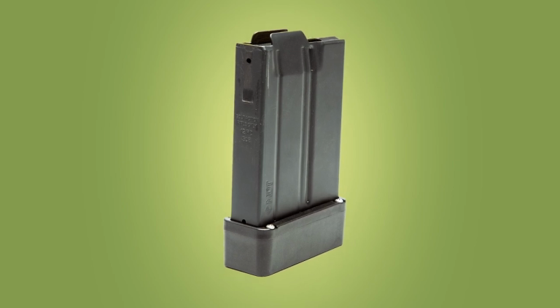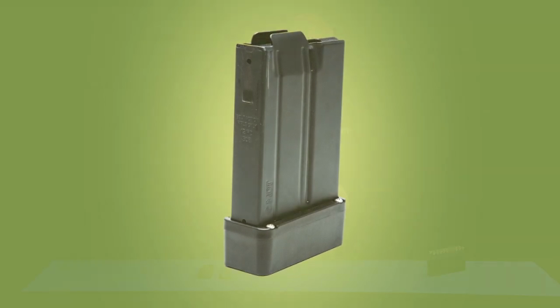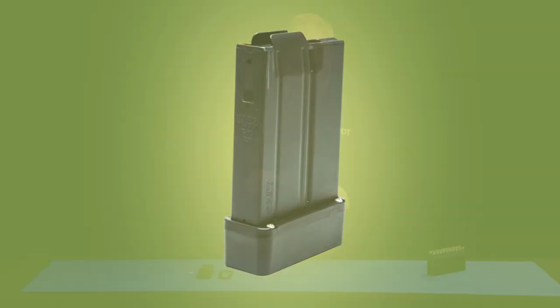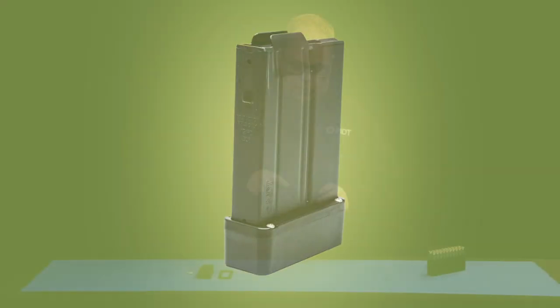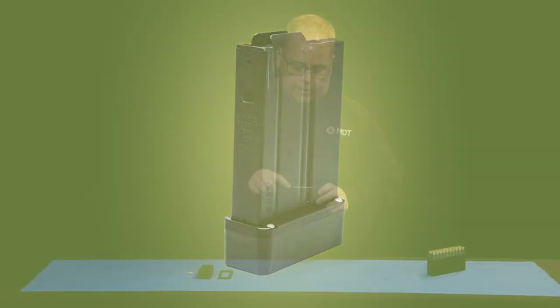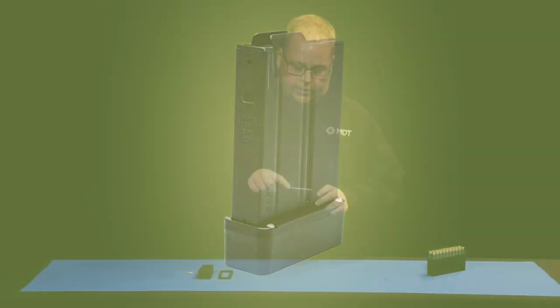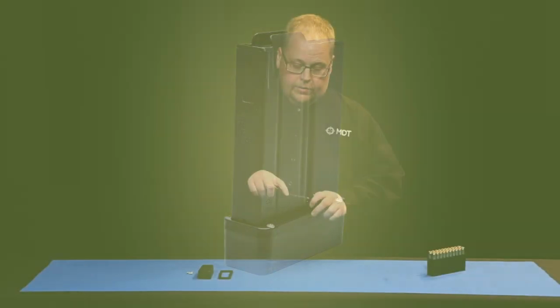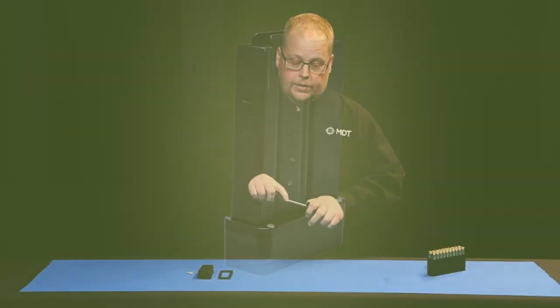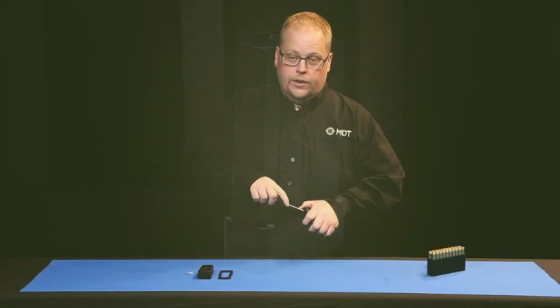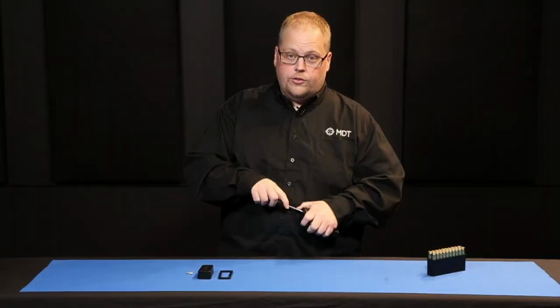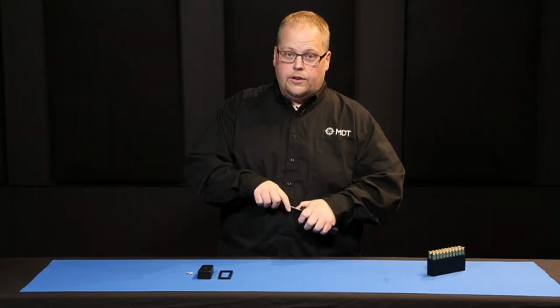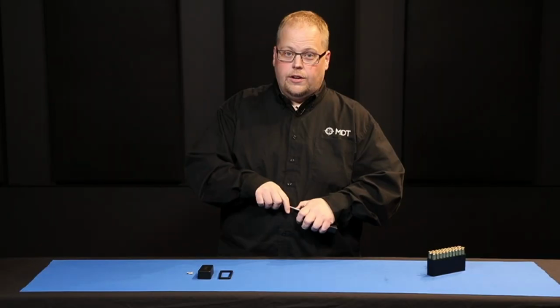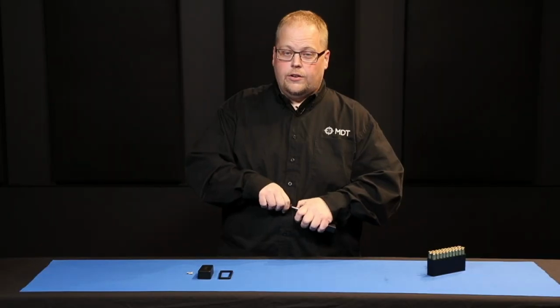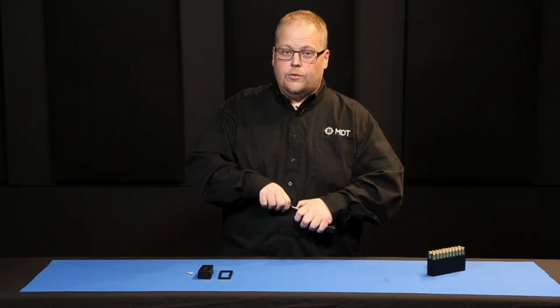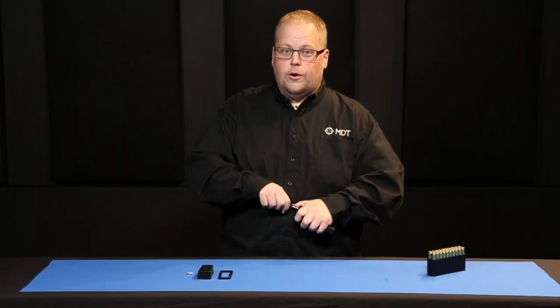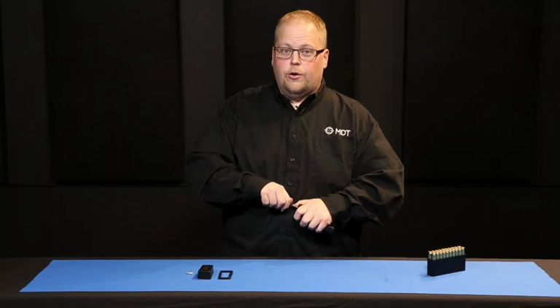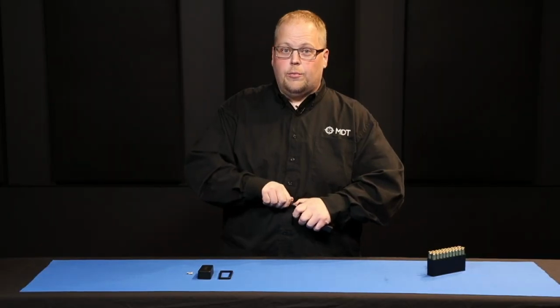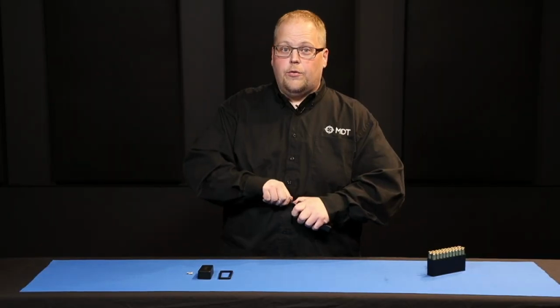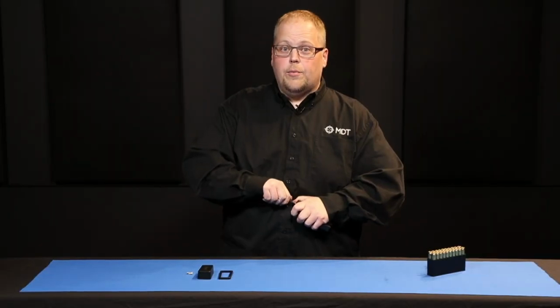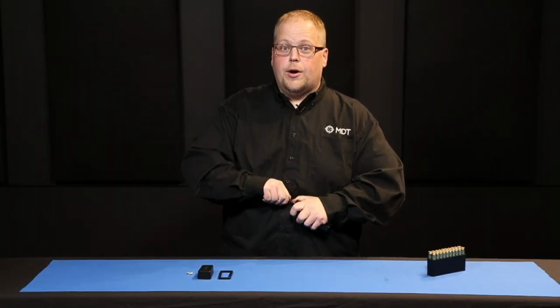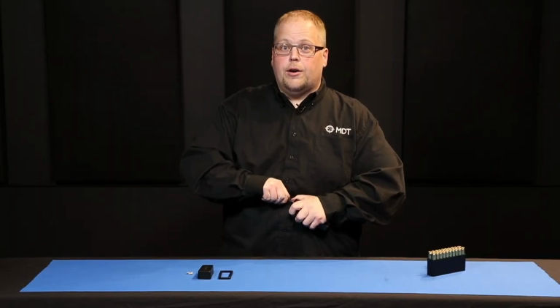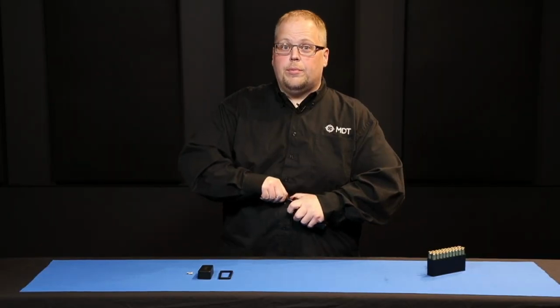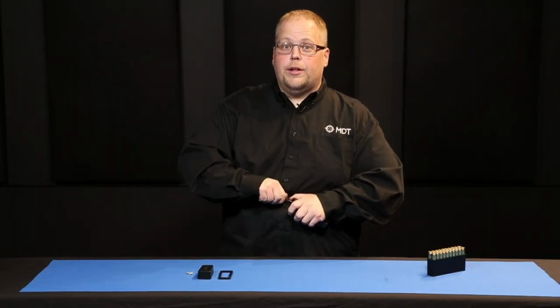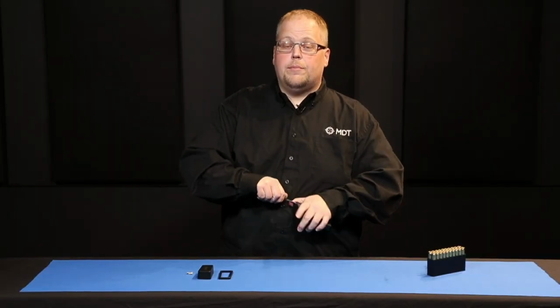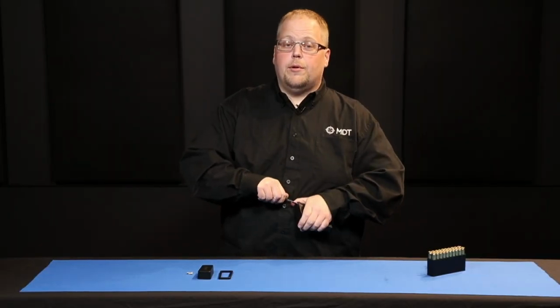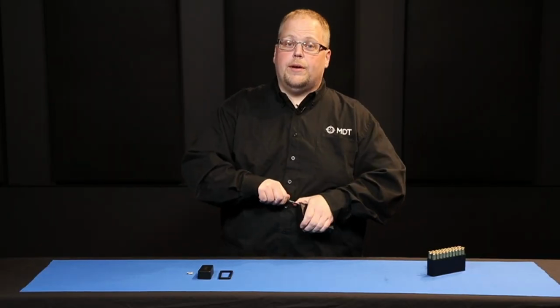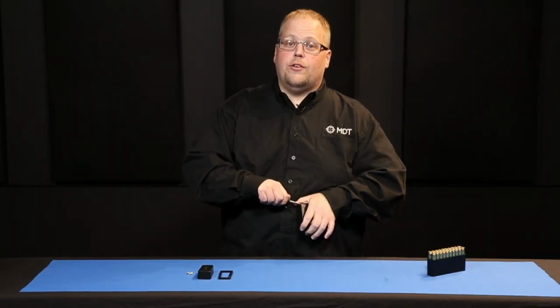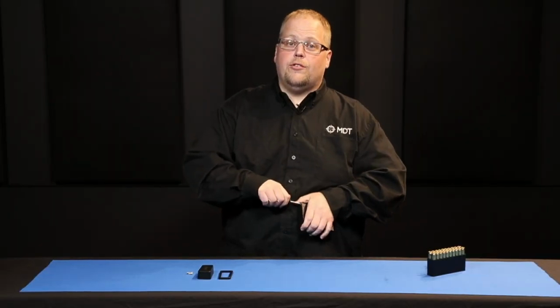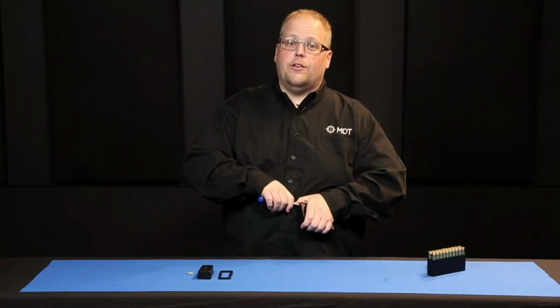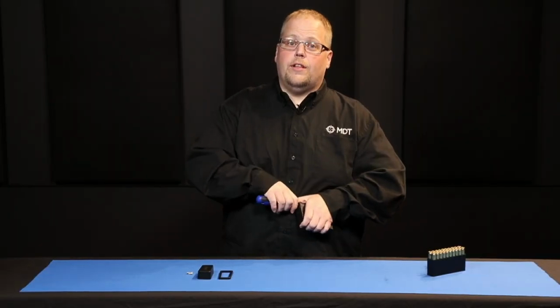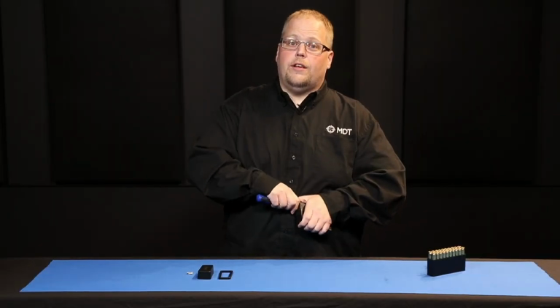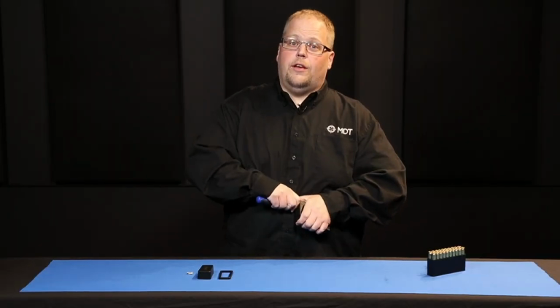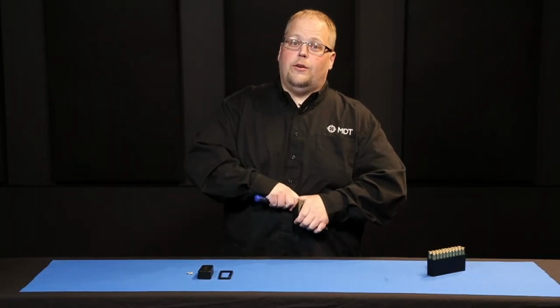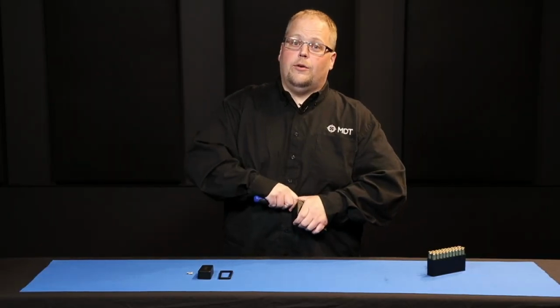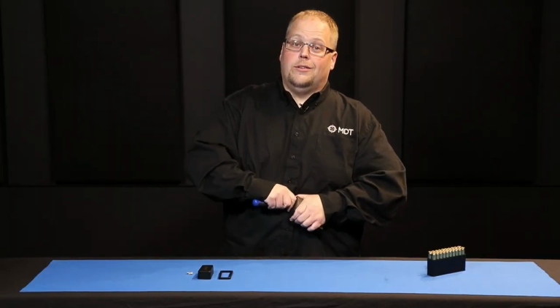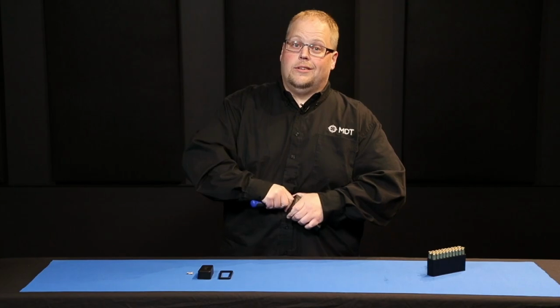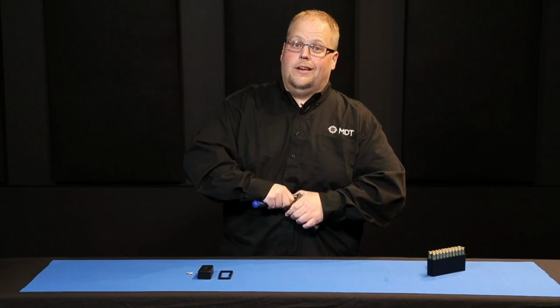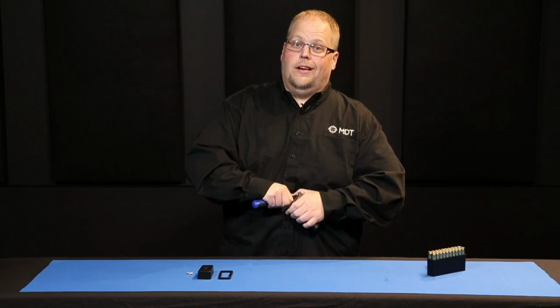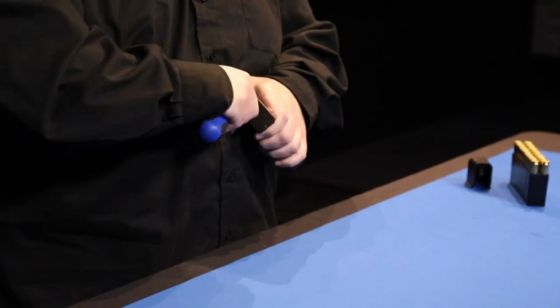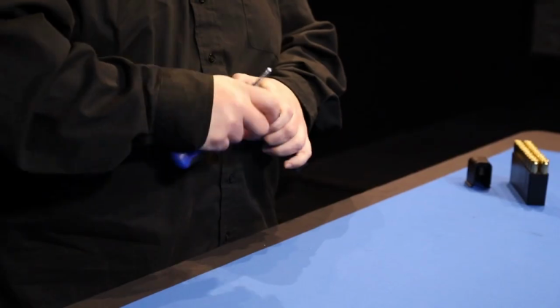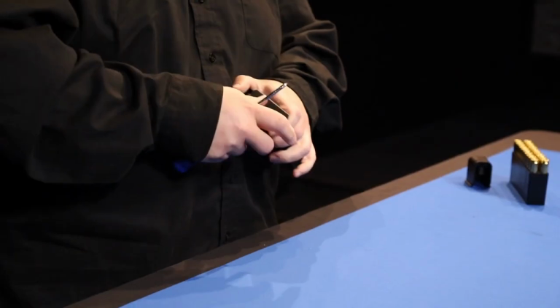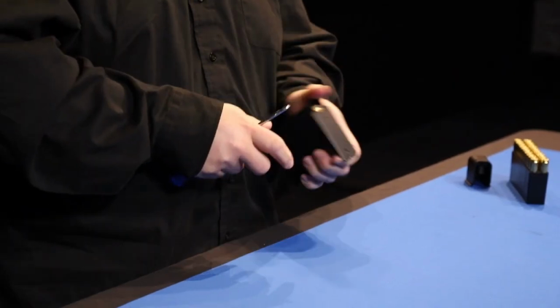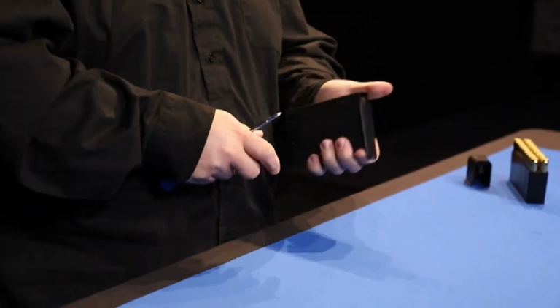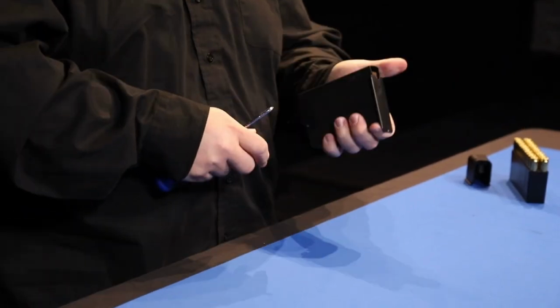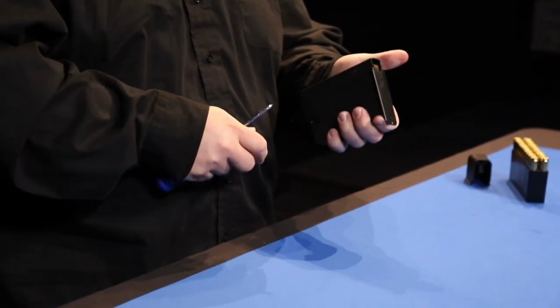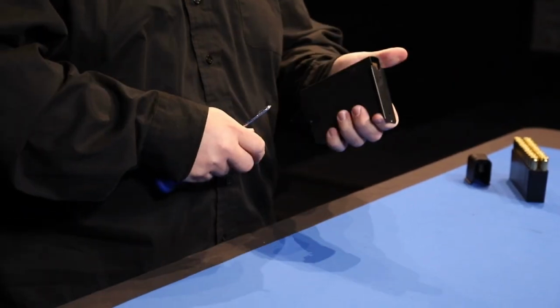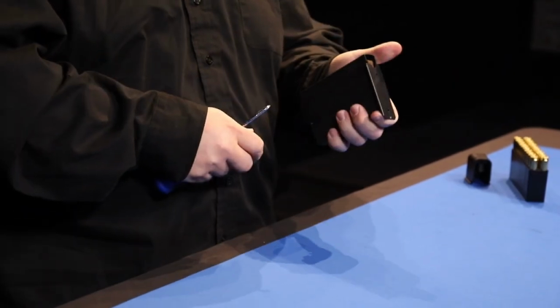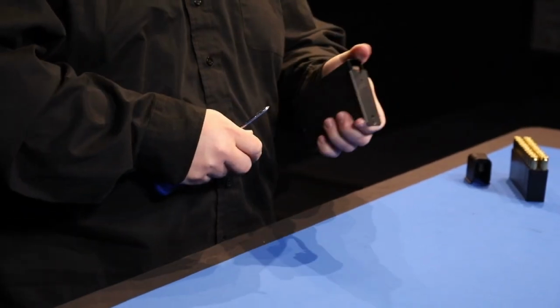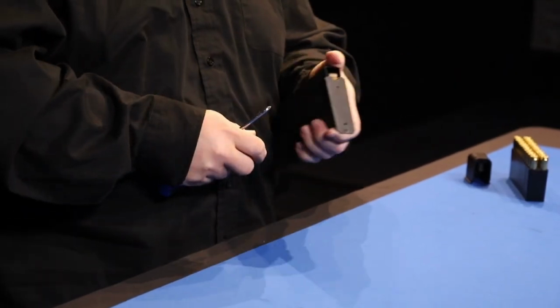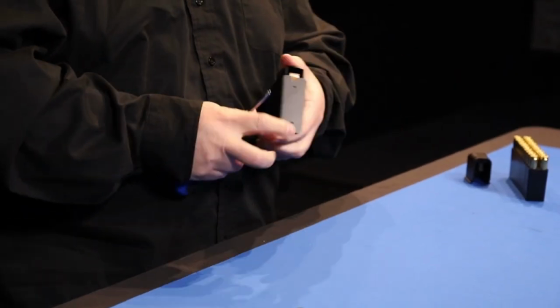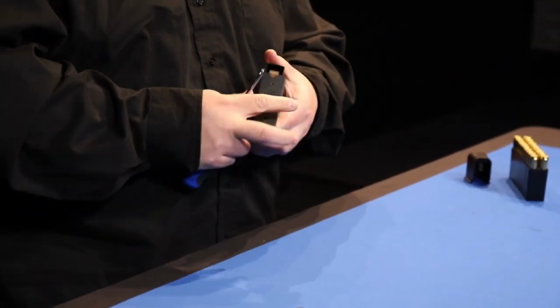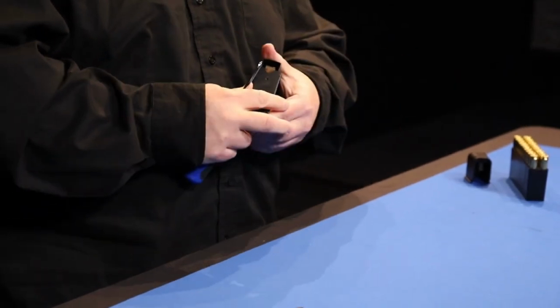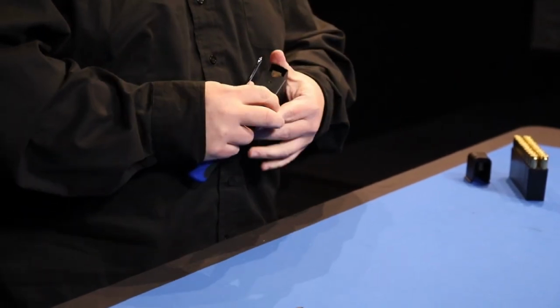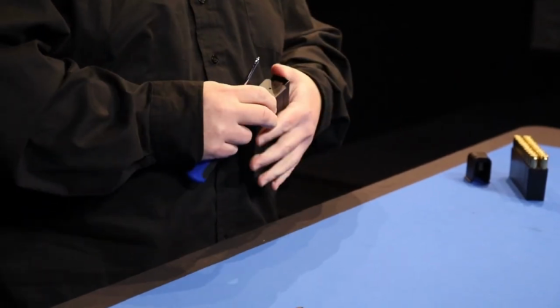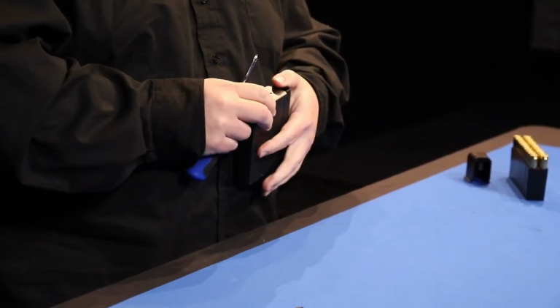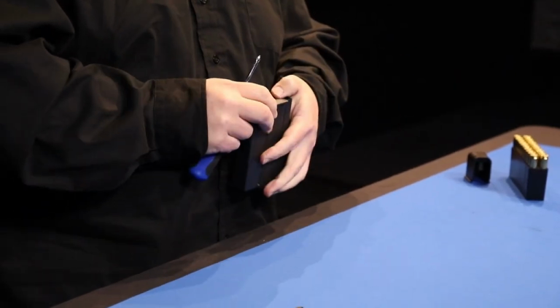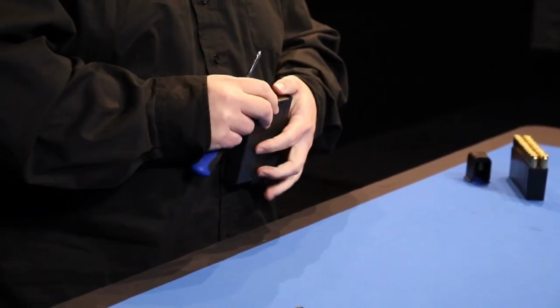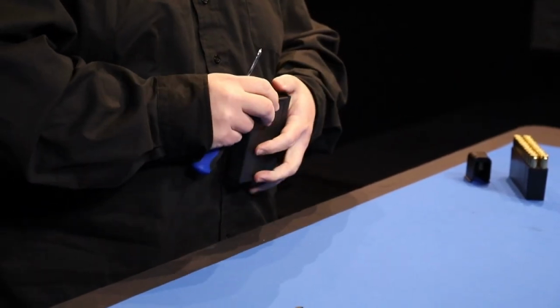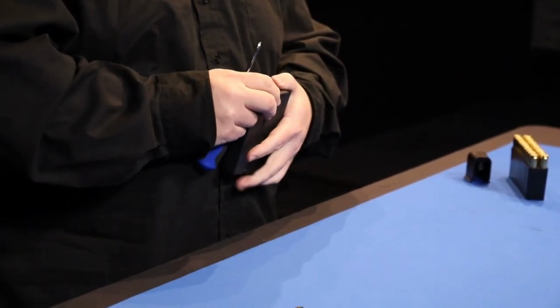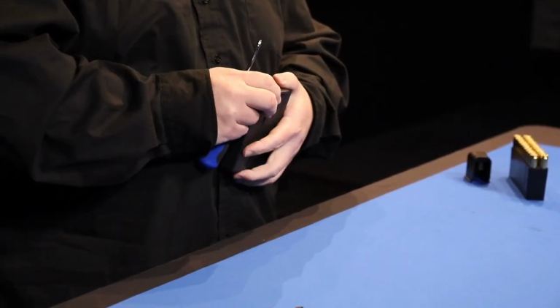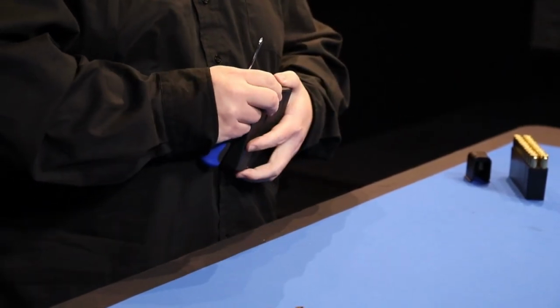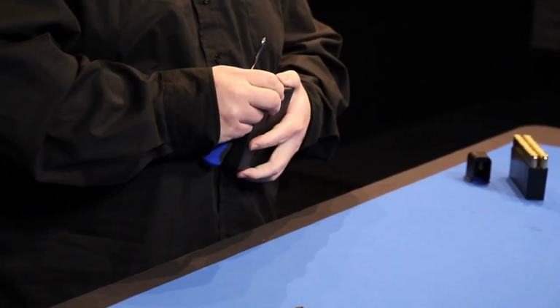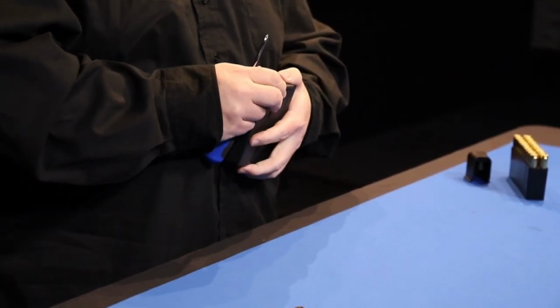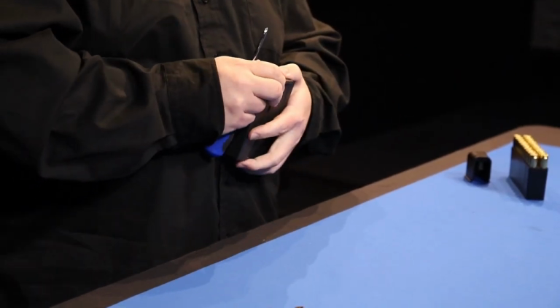To do the installation, you just want to remove the bottom plate, but make sure that you don't get hit with a spring because it is under pressure.